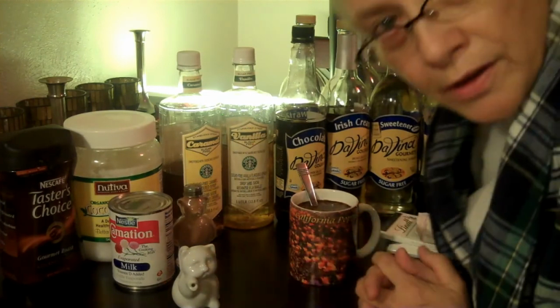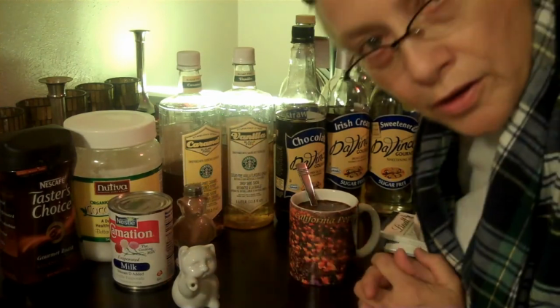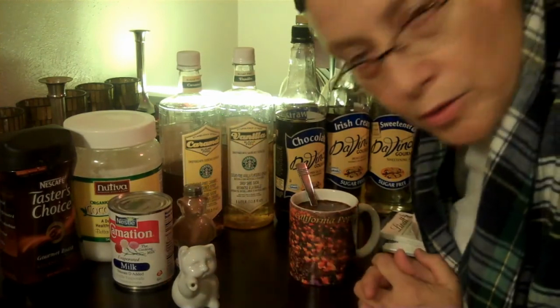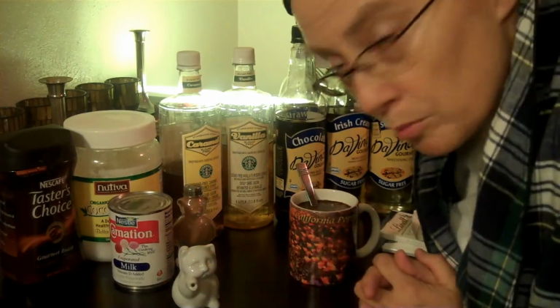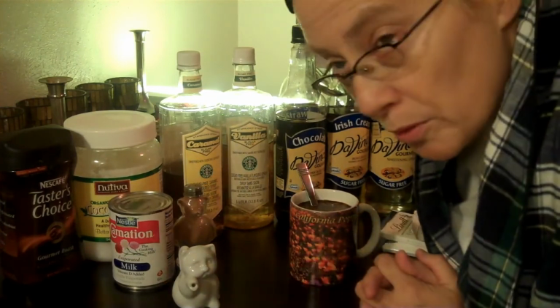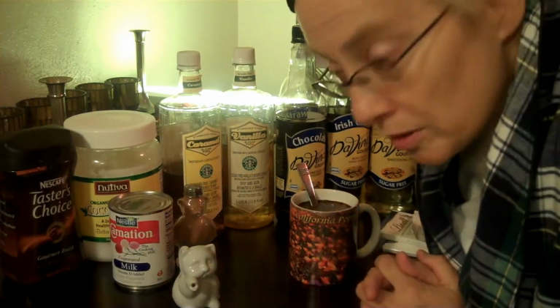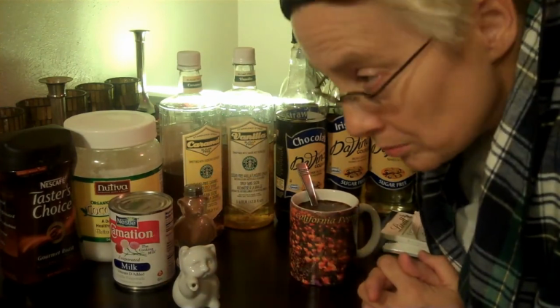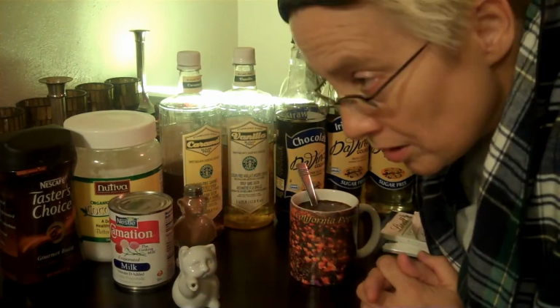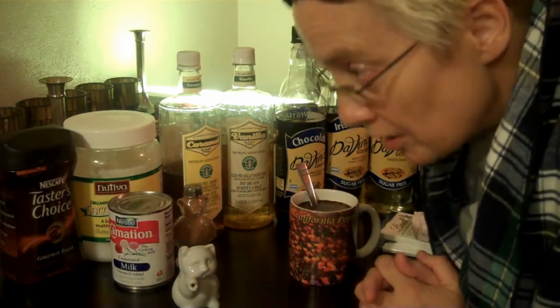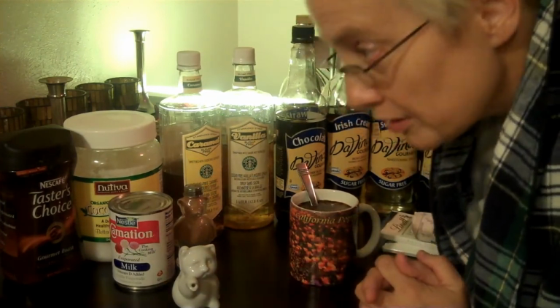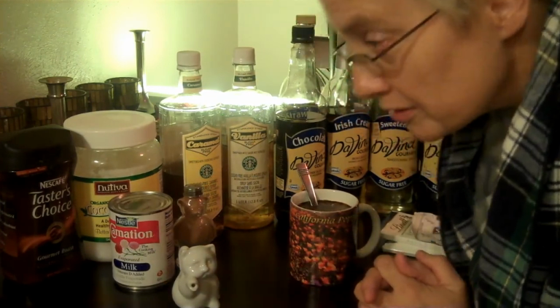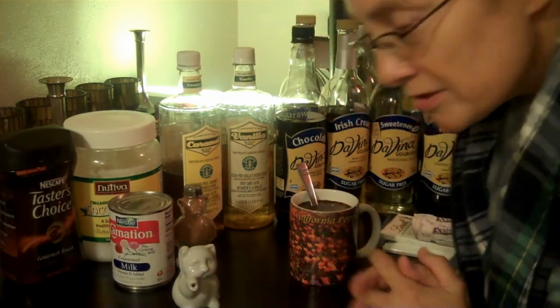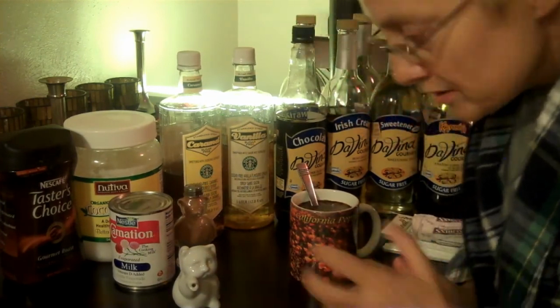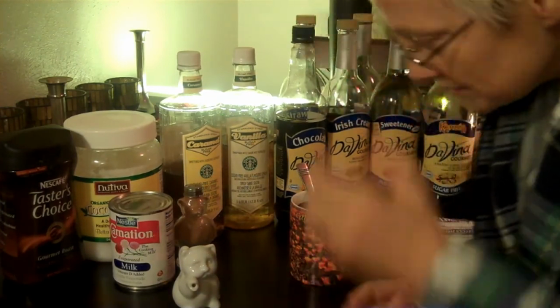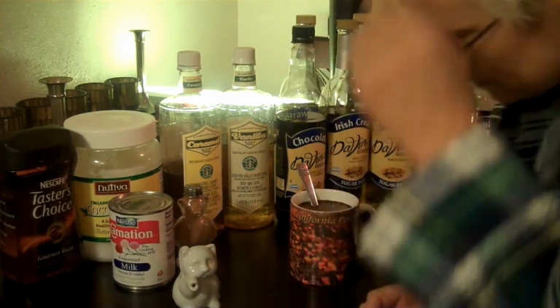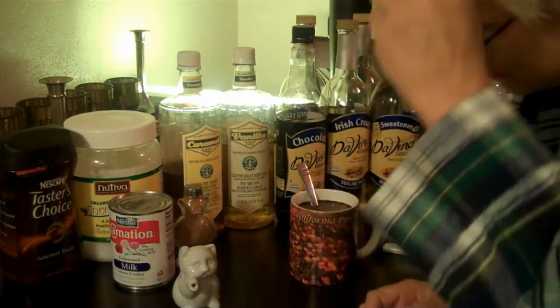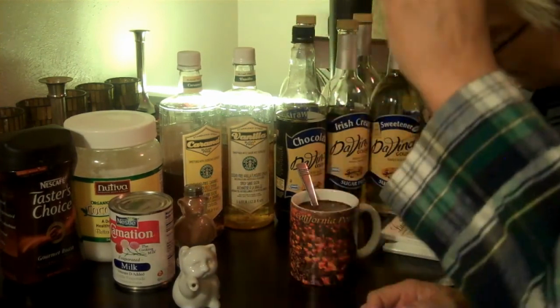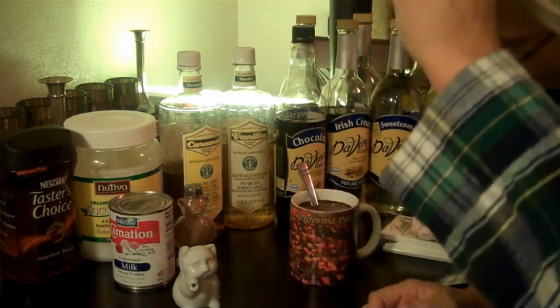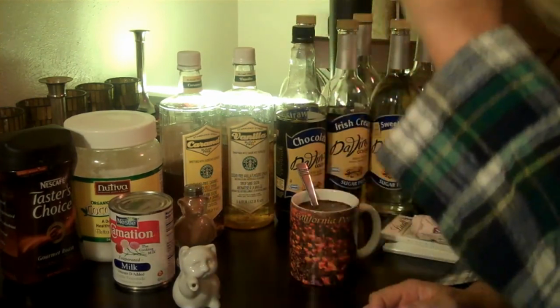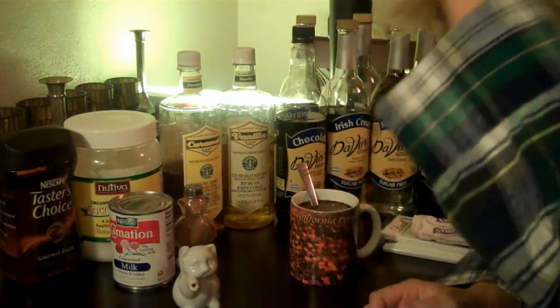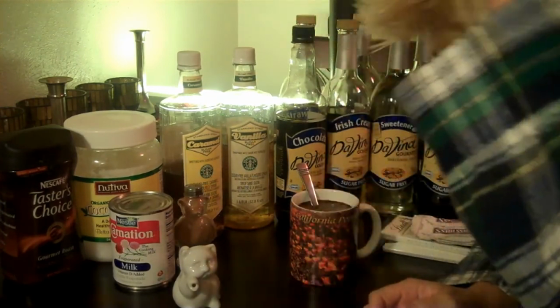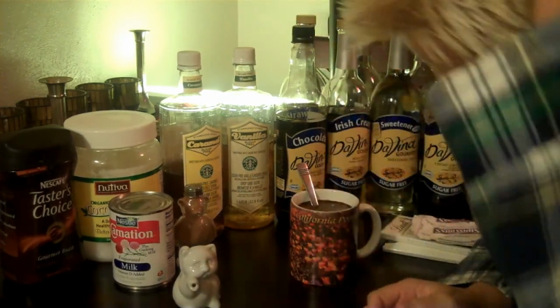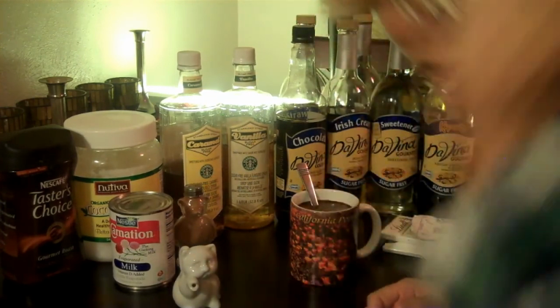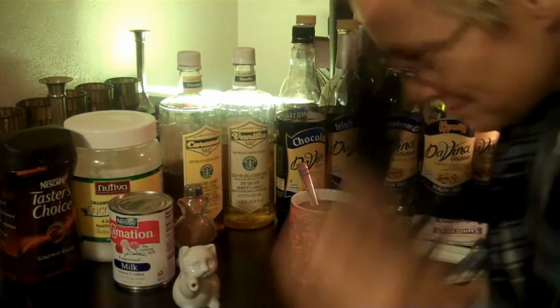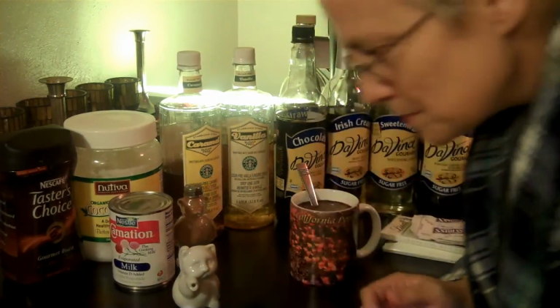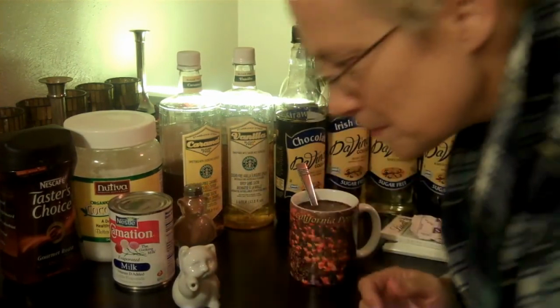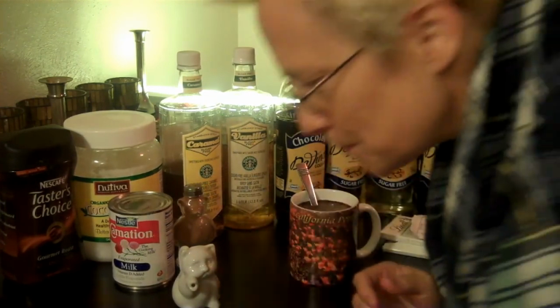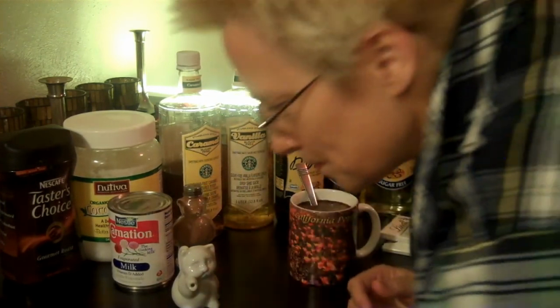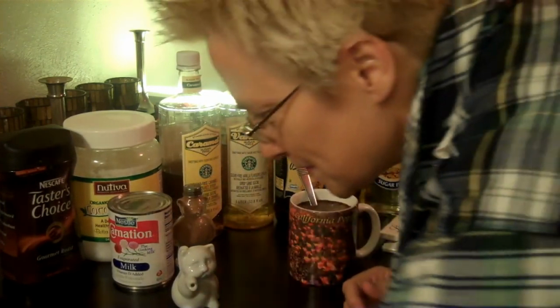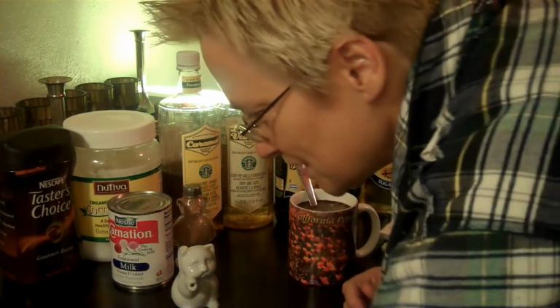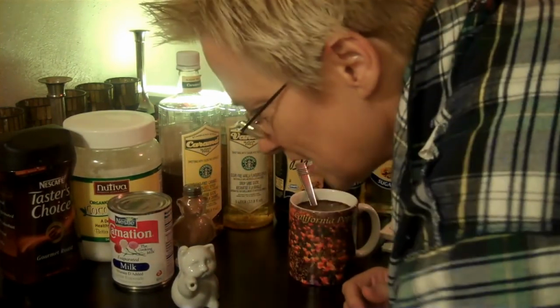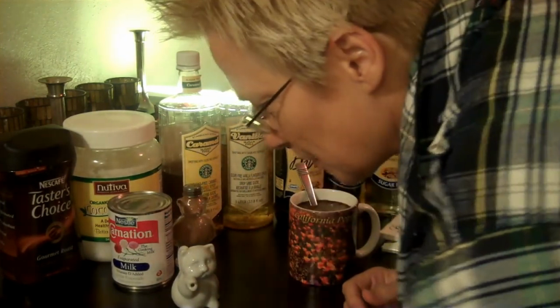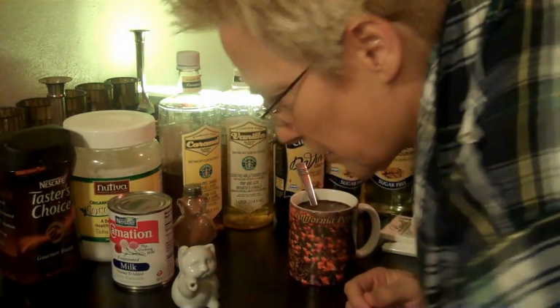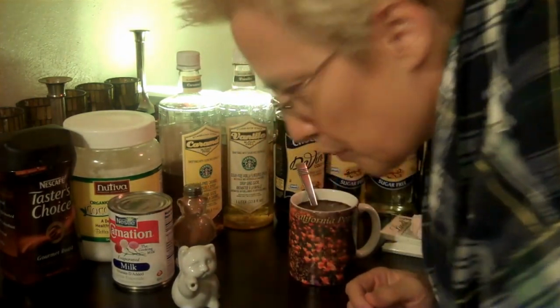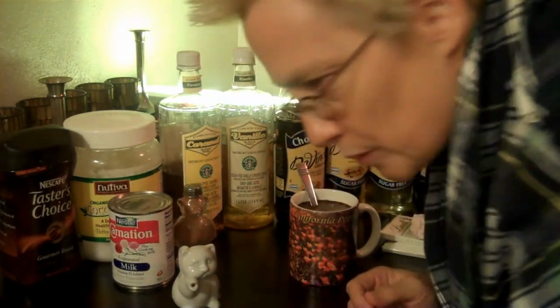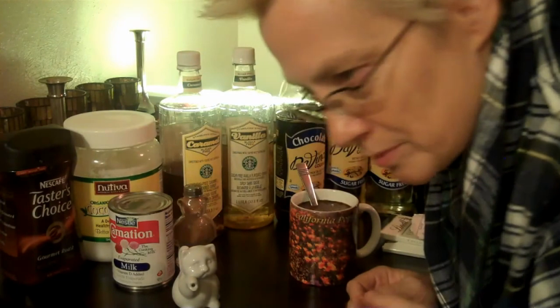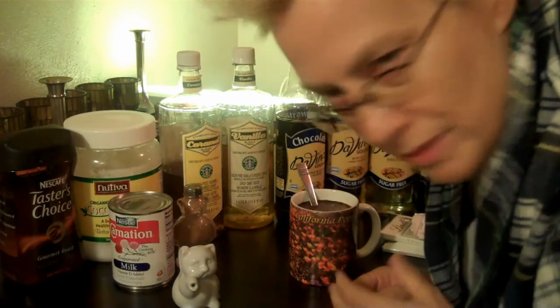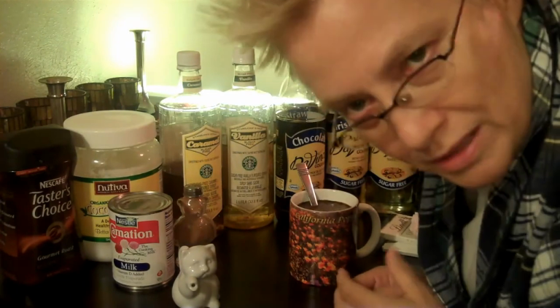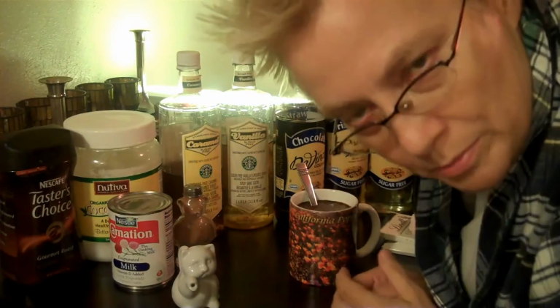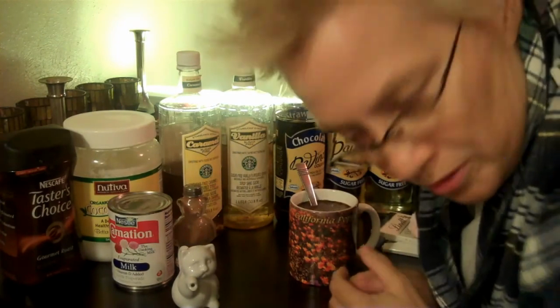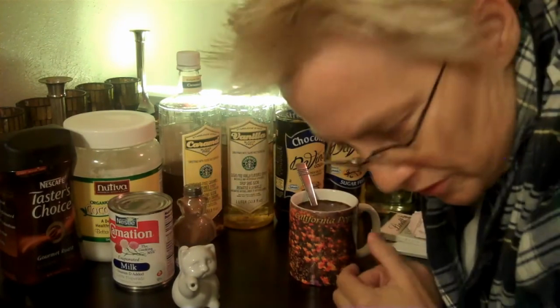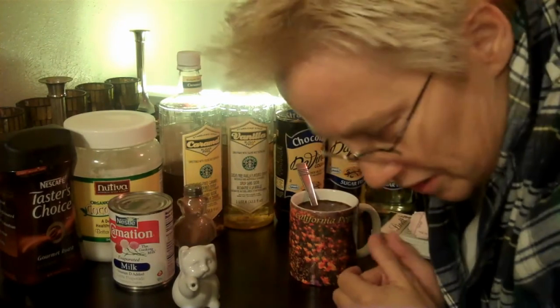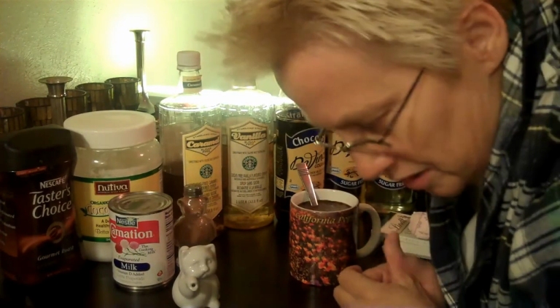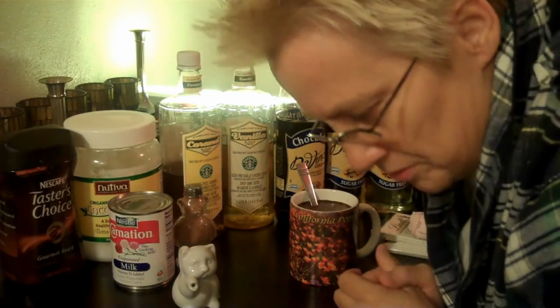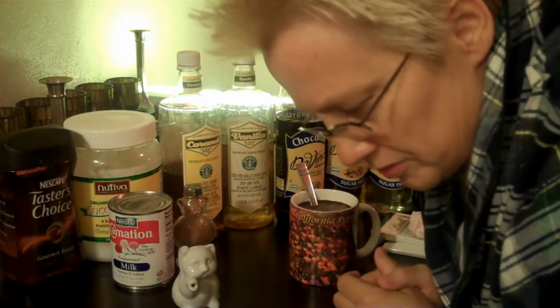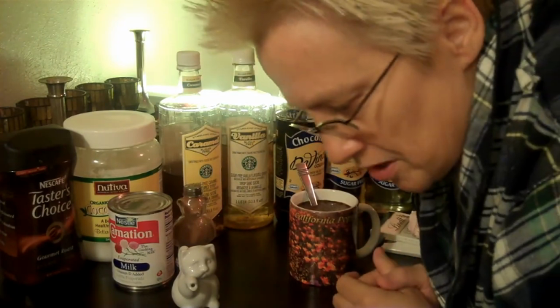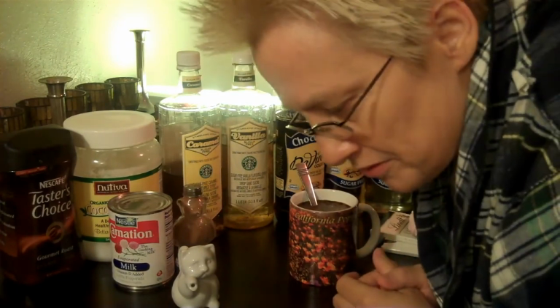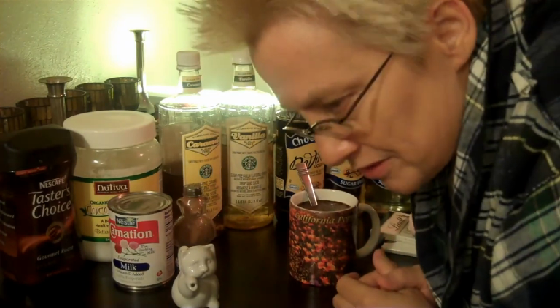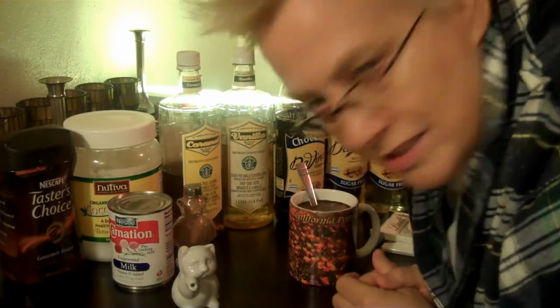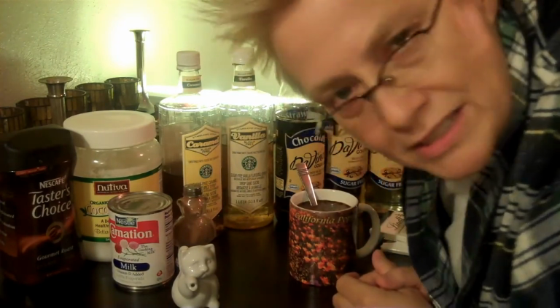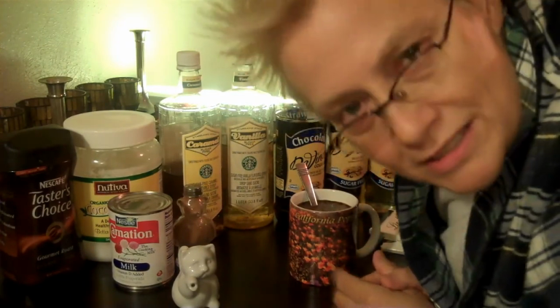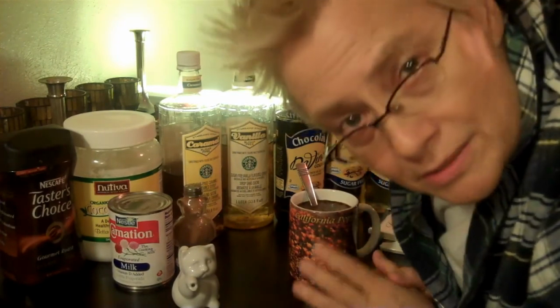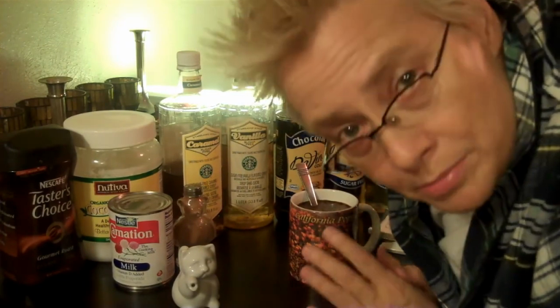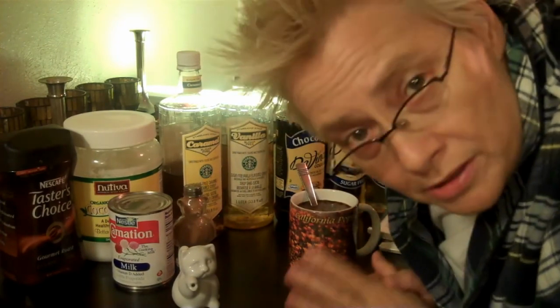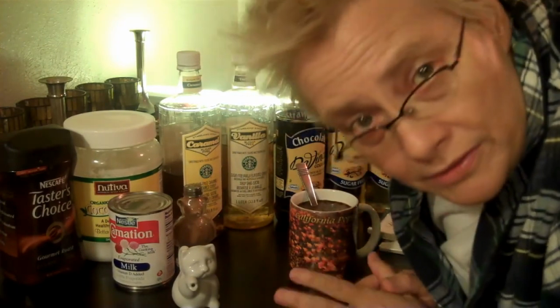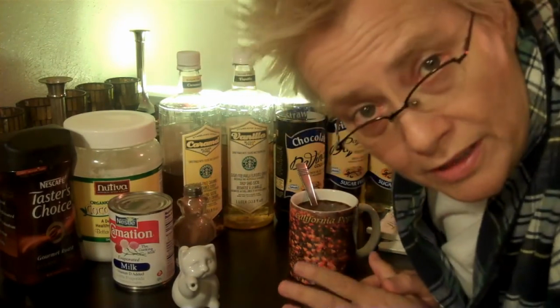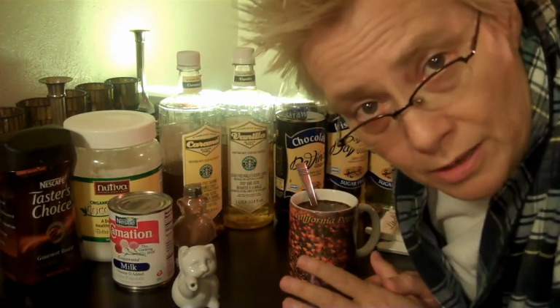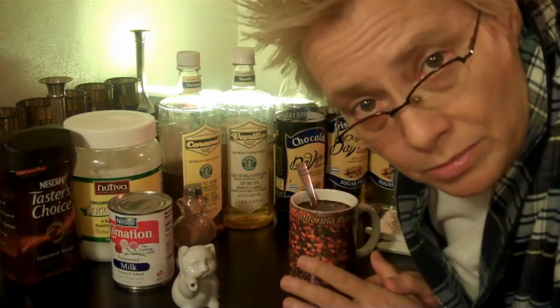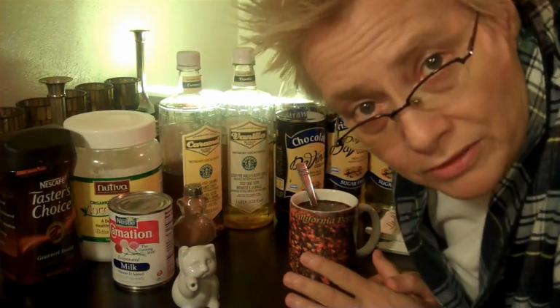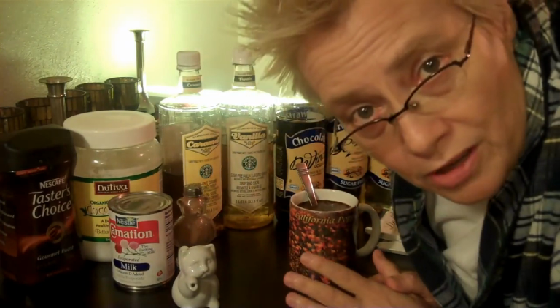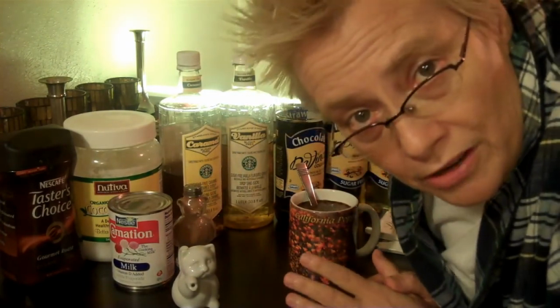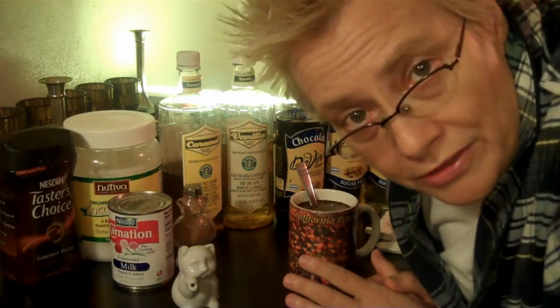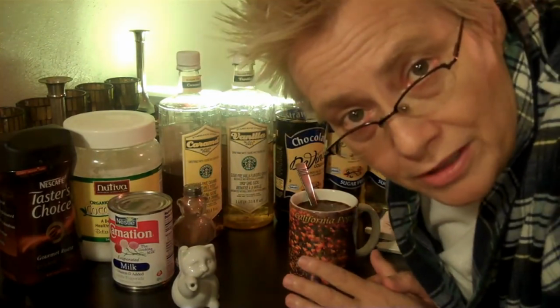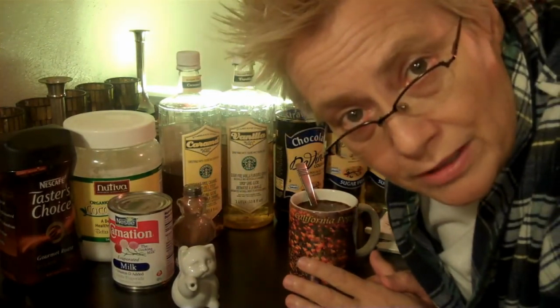Good morning, bloggers. Today we're going to make the perfect cup of coffee. This is the perfect cup of coffee.